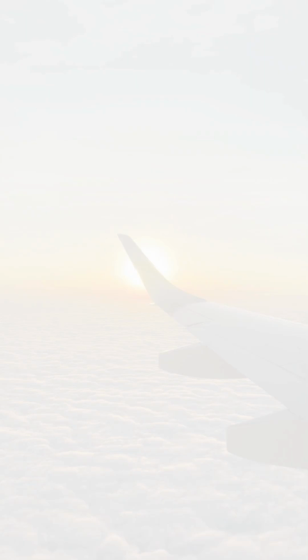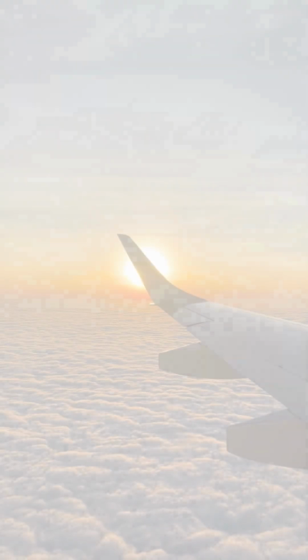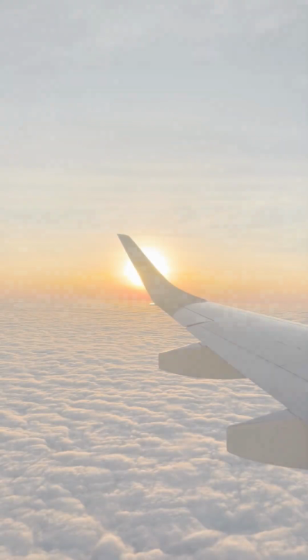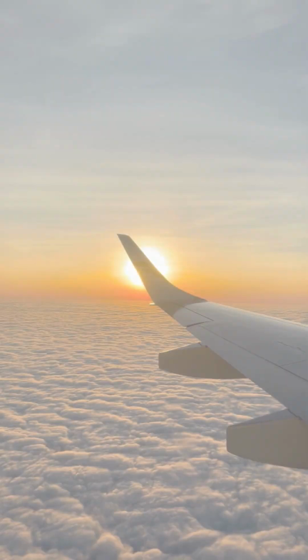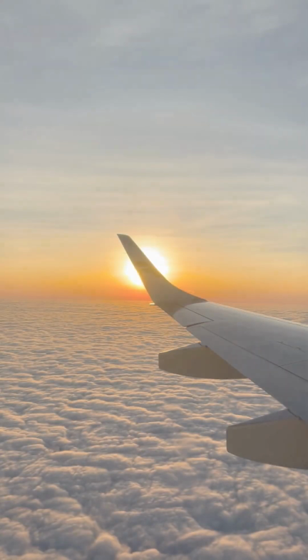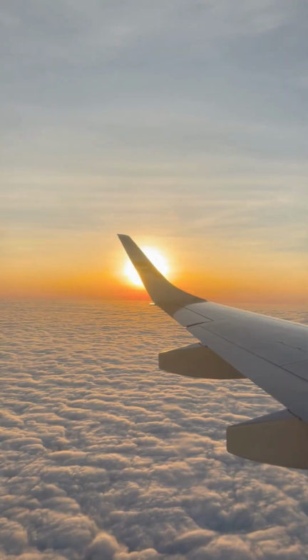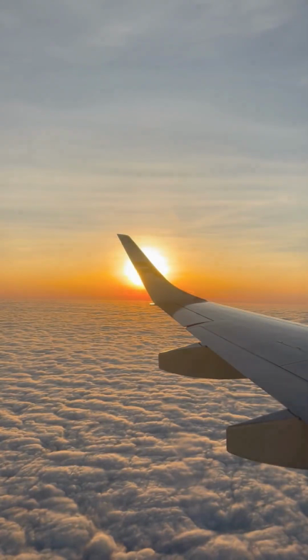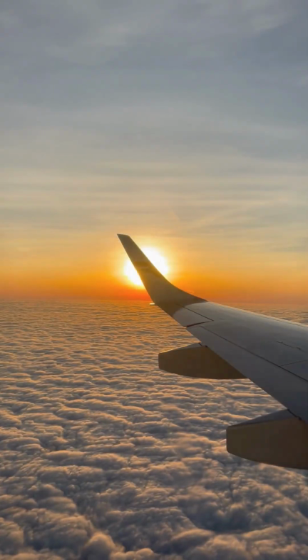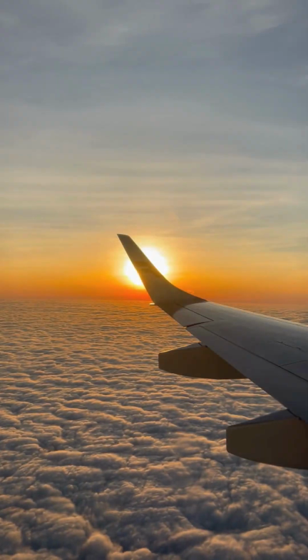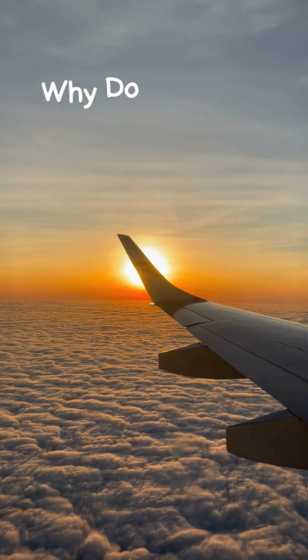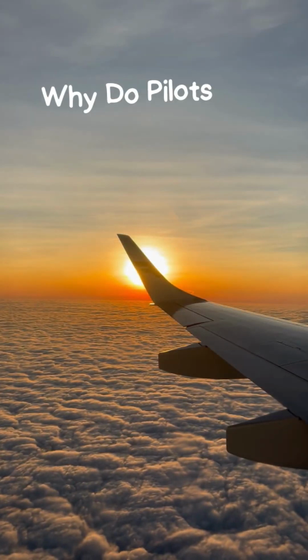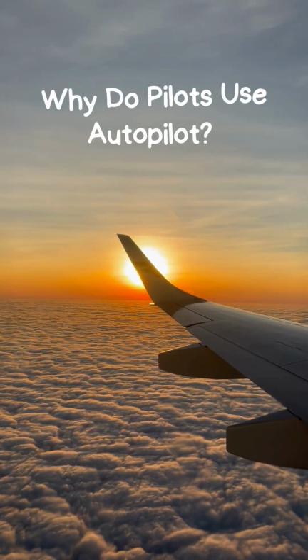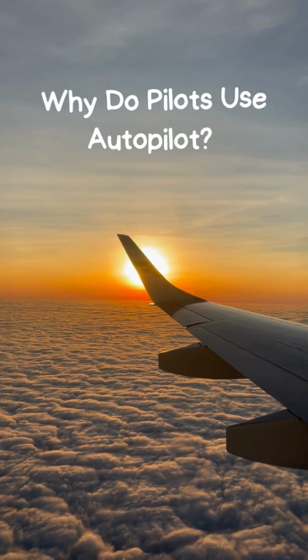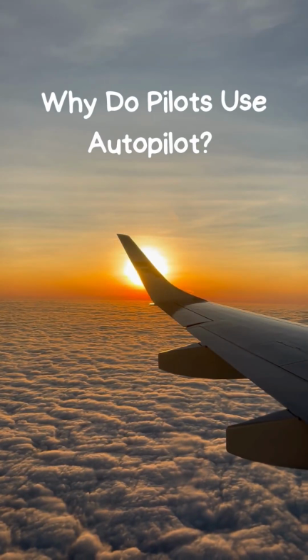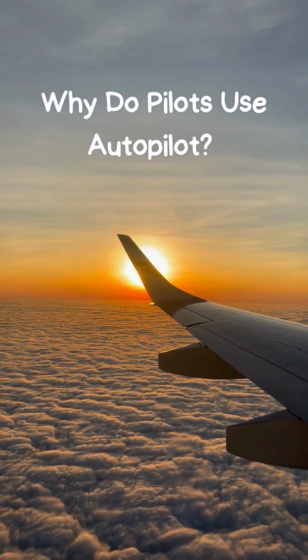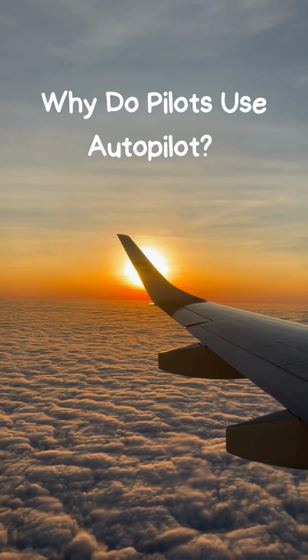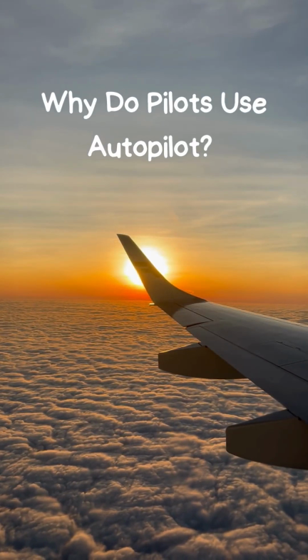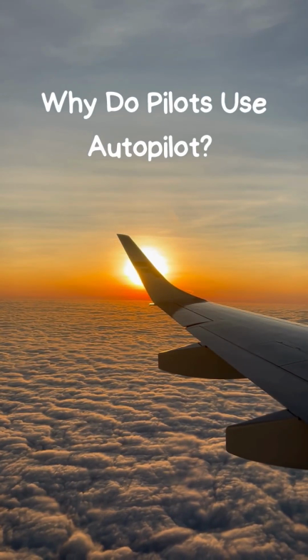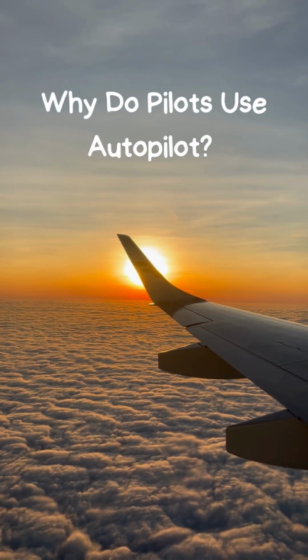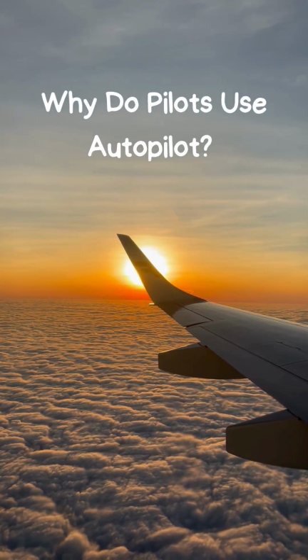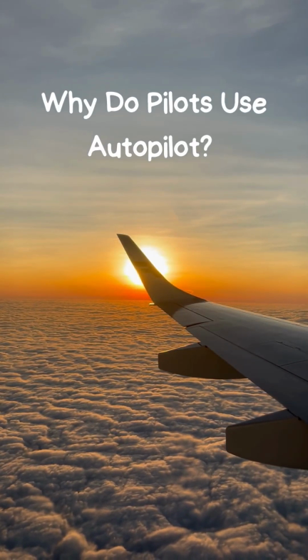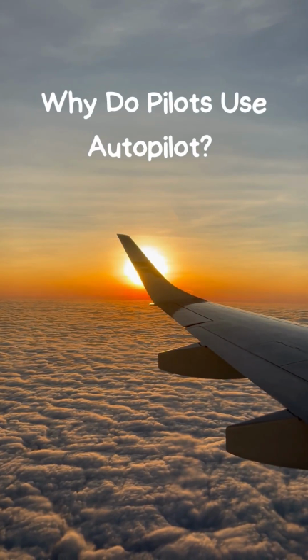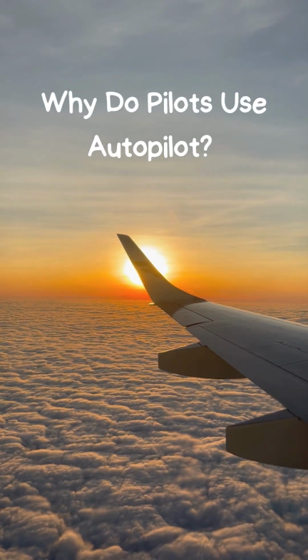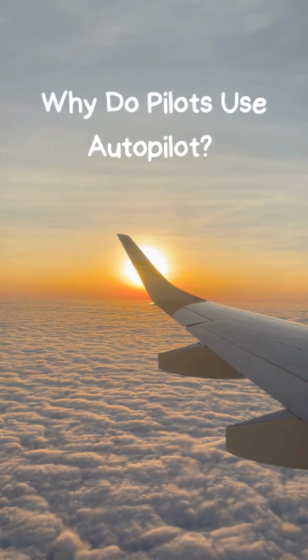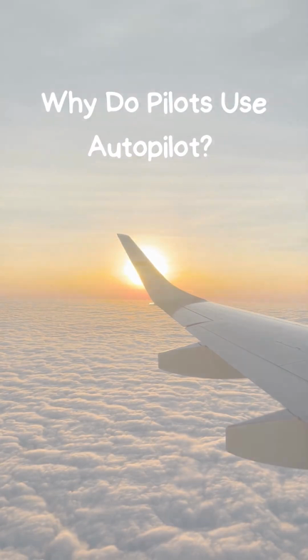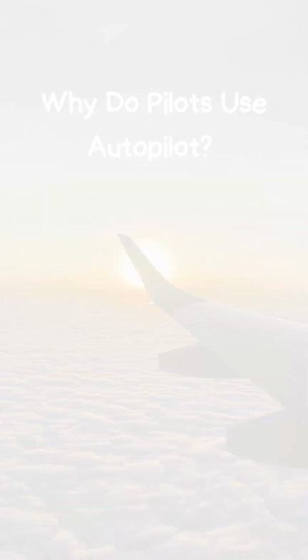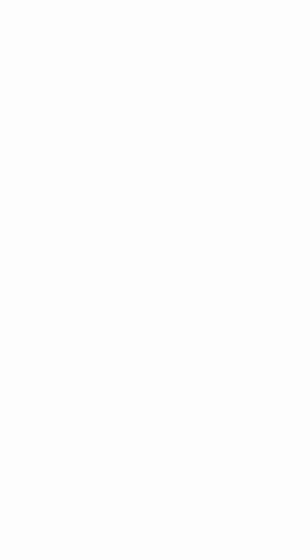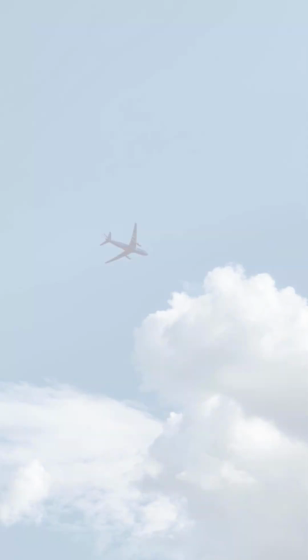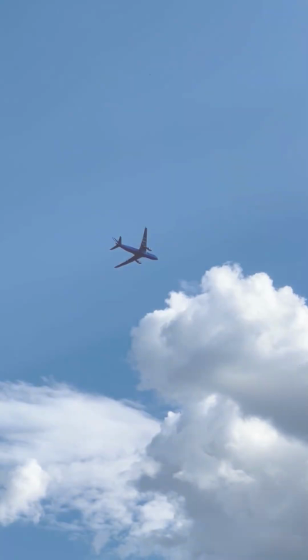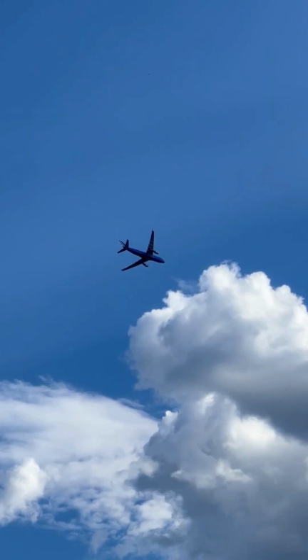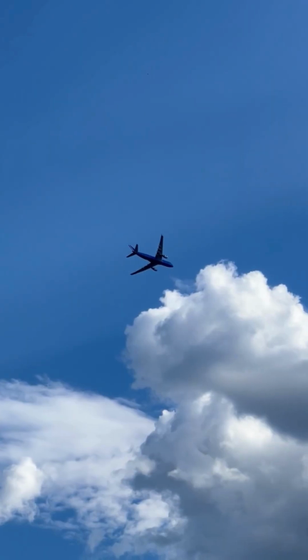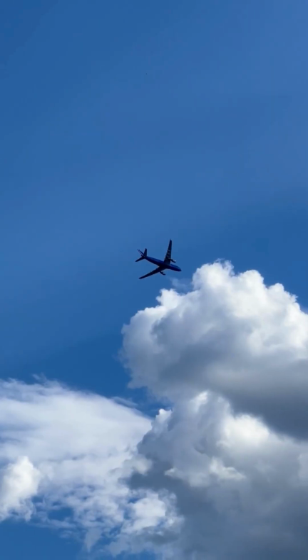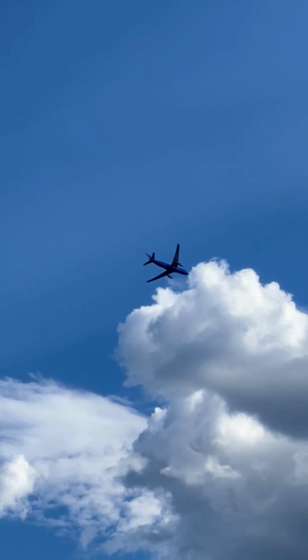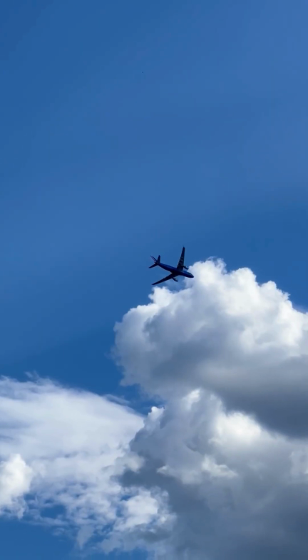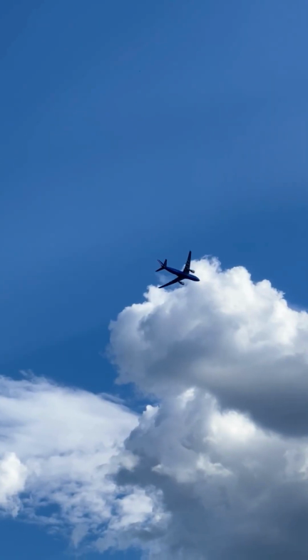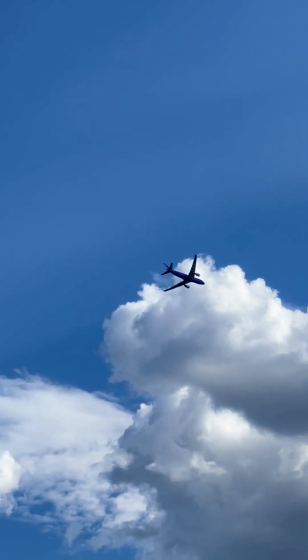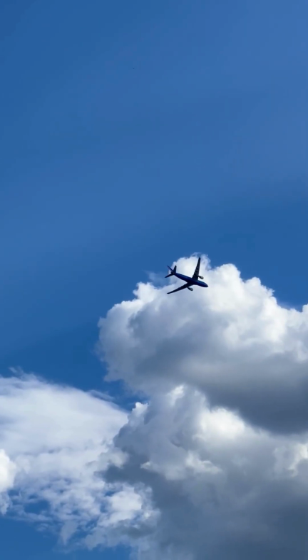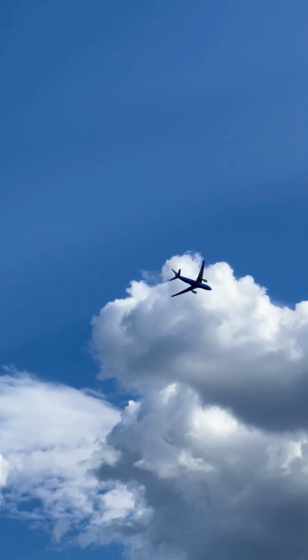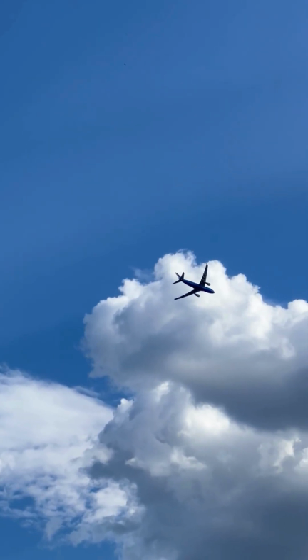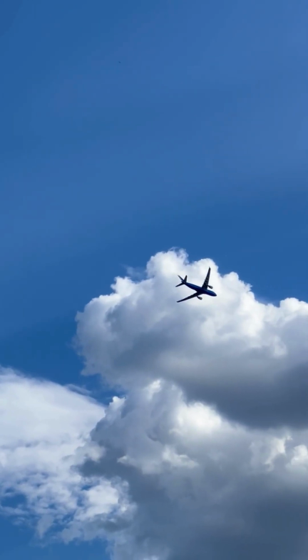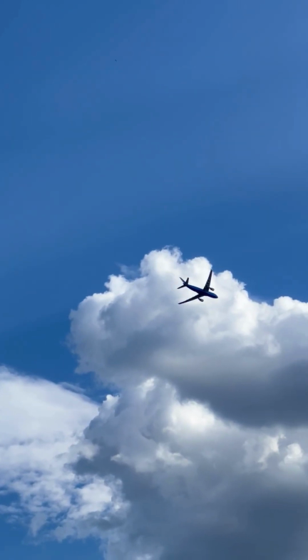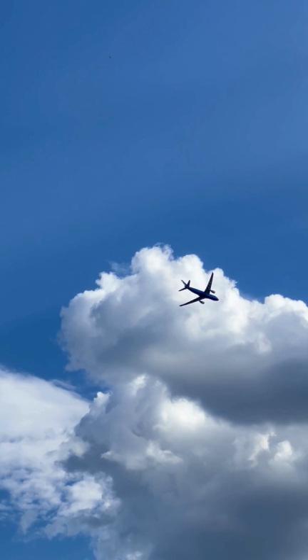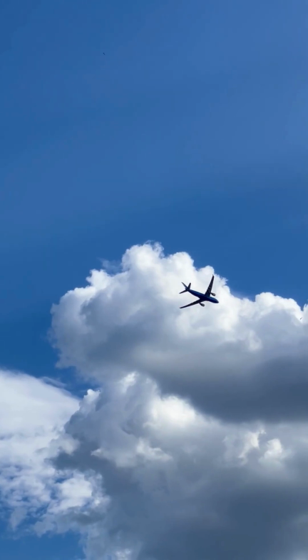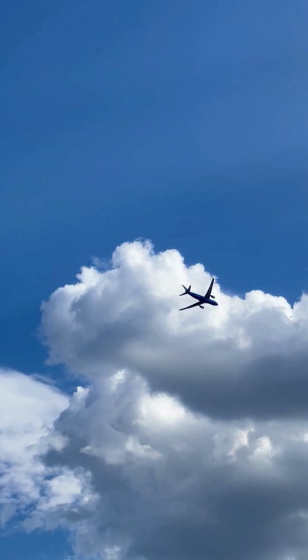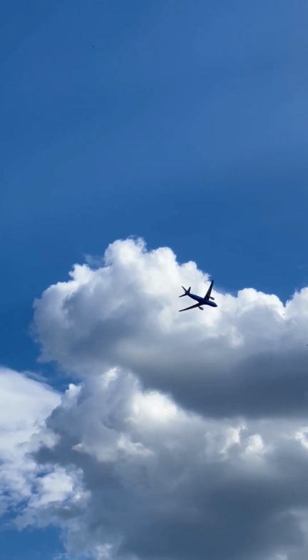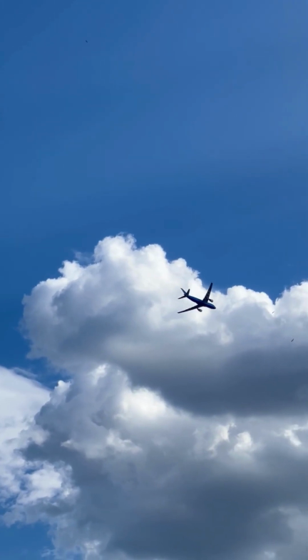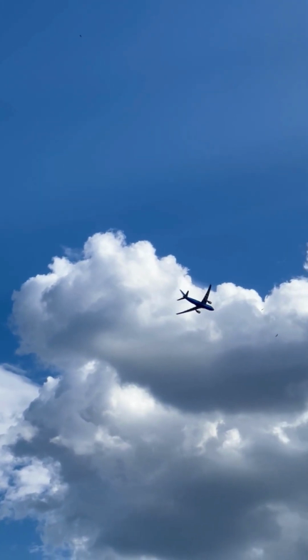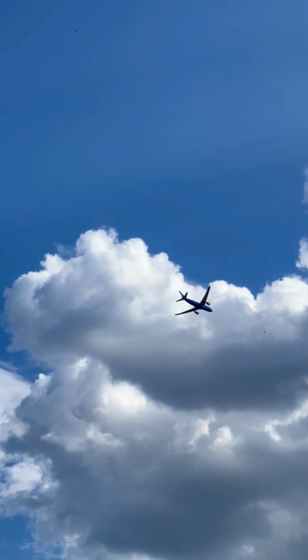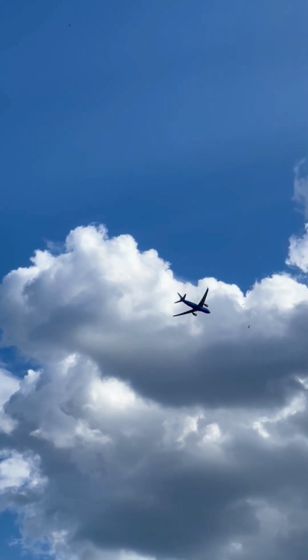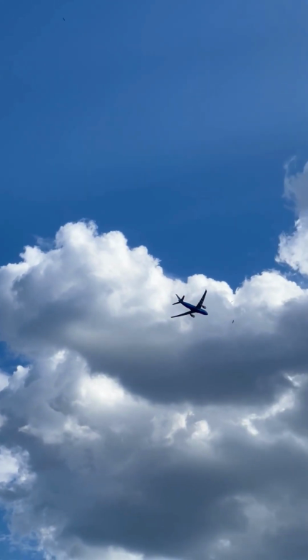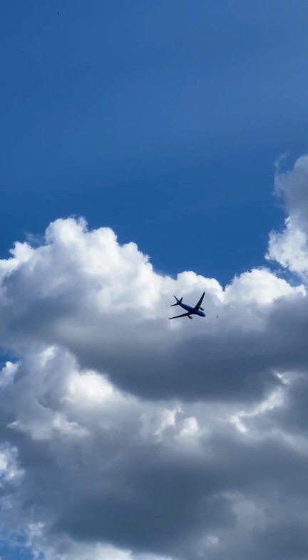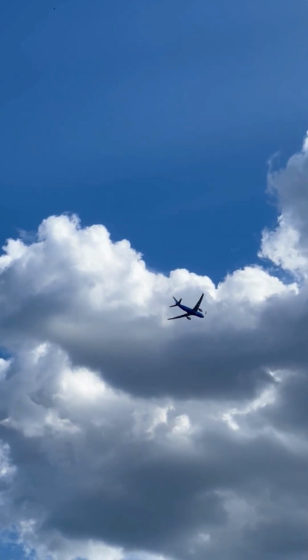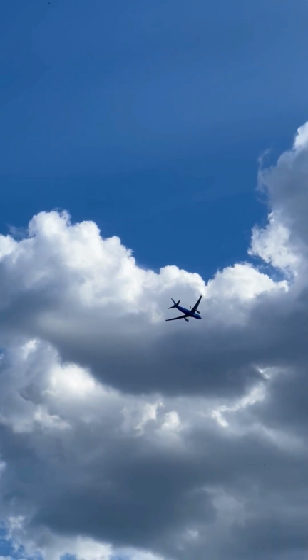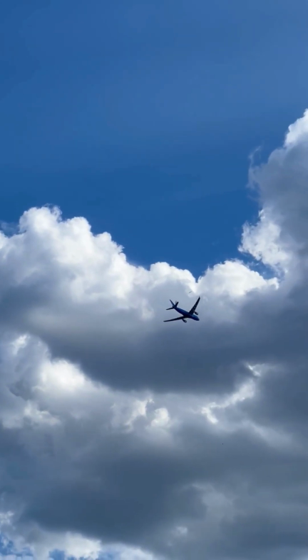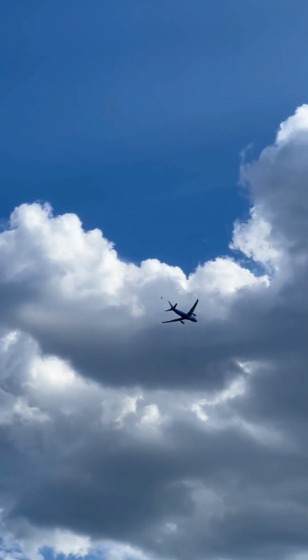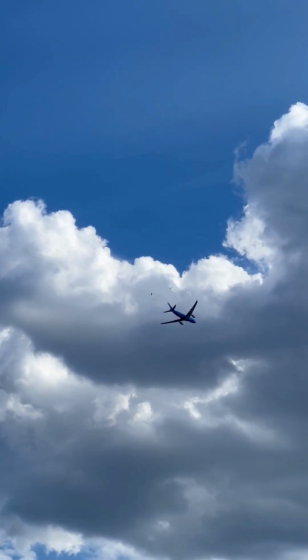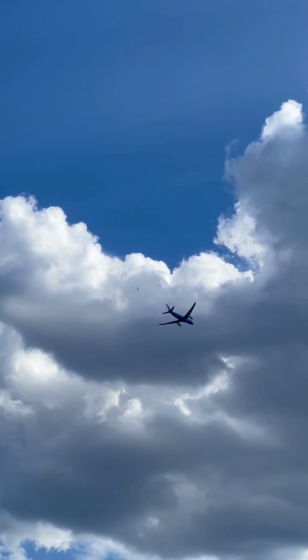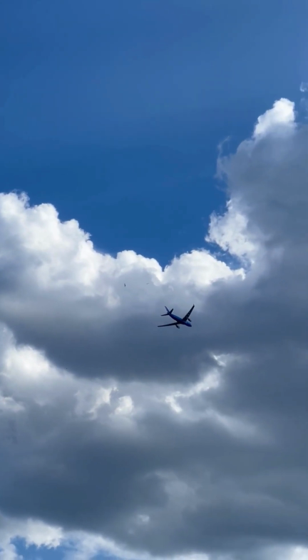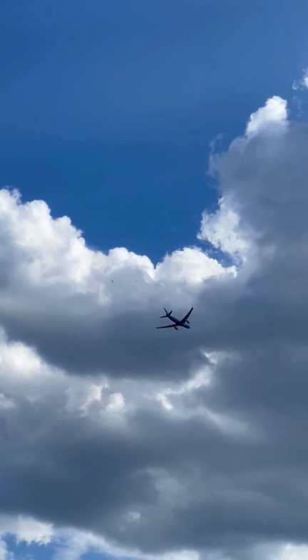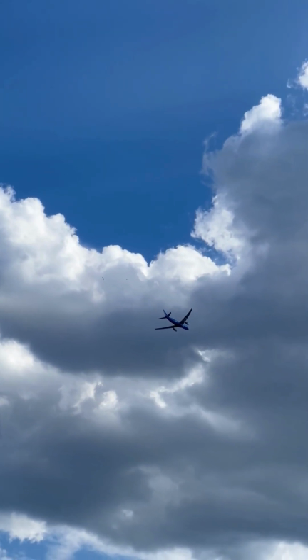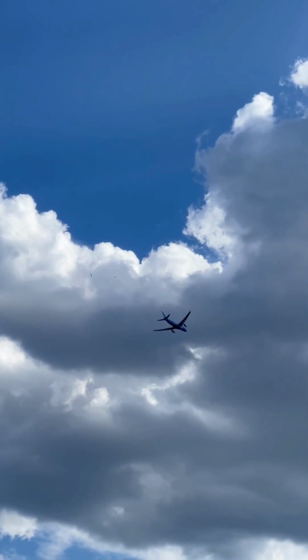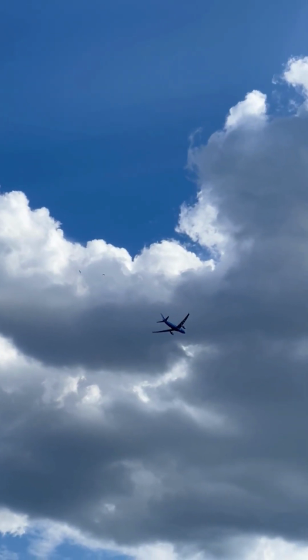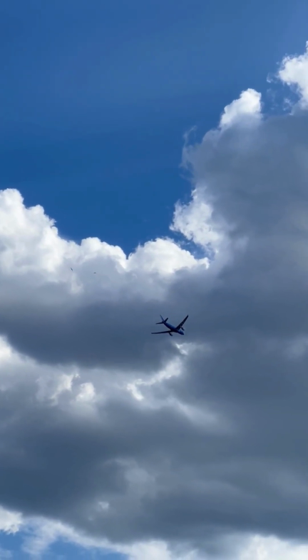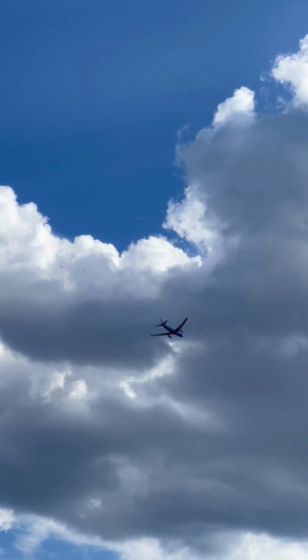Hey everyone, why do pilots use autopilot? You might think it's all about letting machines take over, but there's so much more to it. Let's break it down.